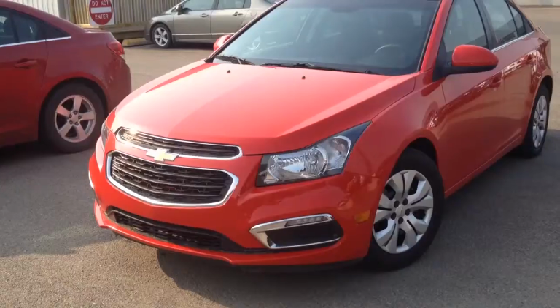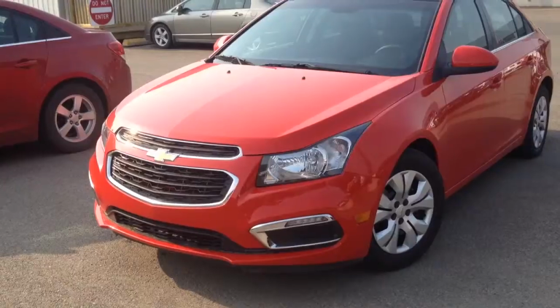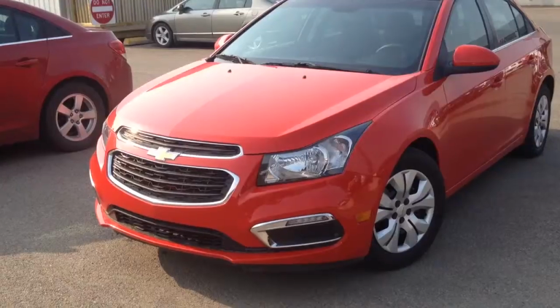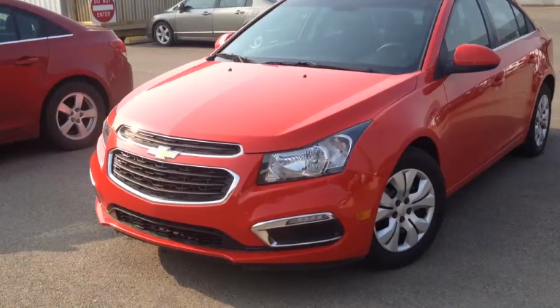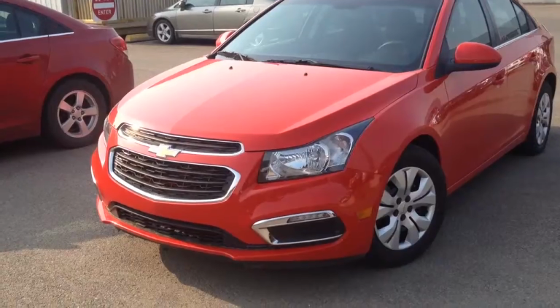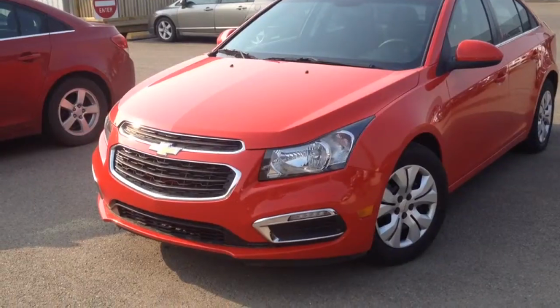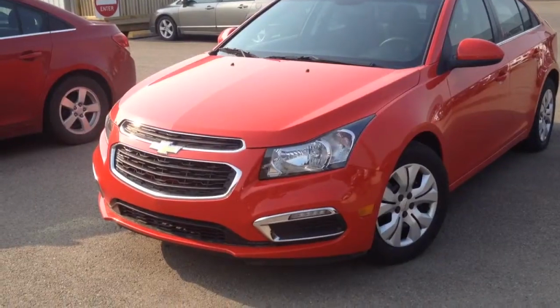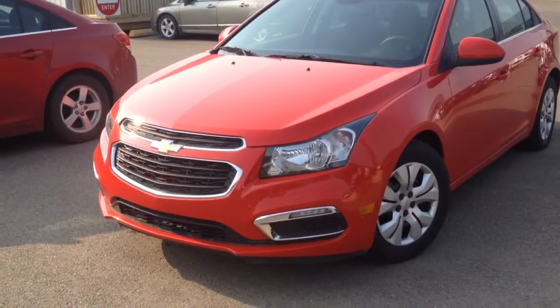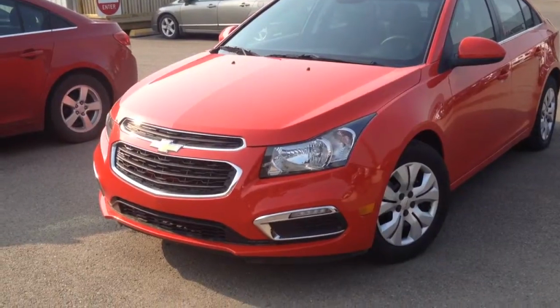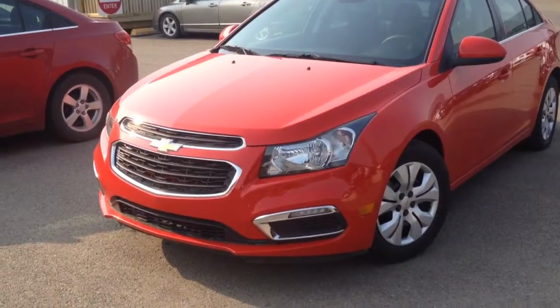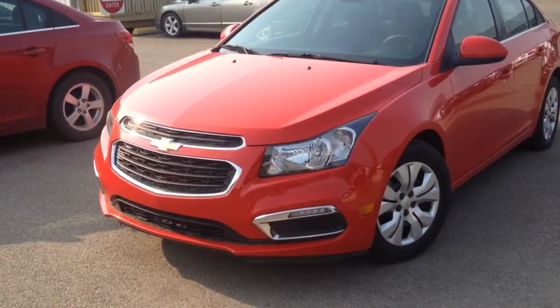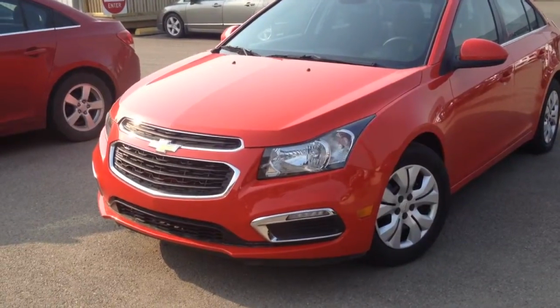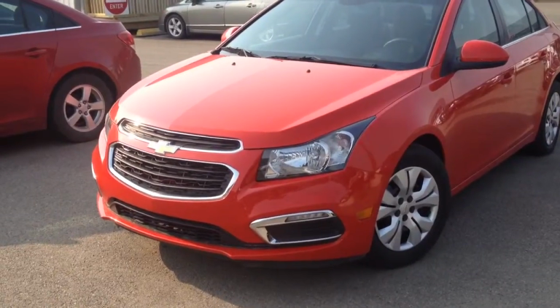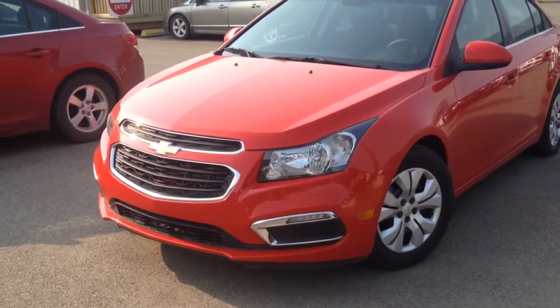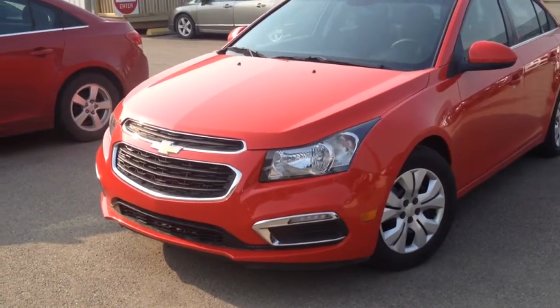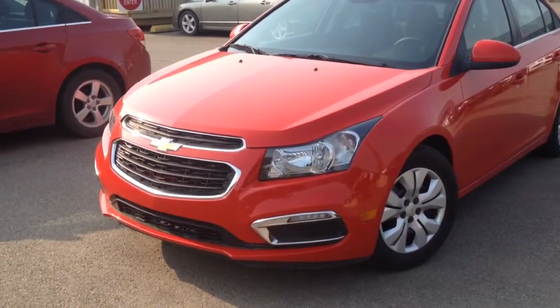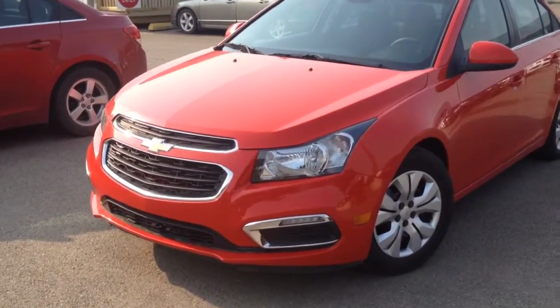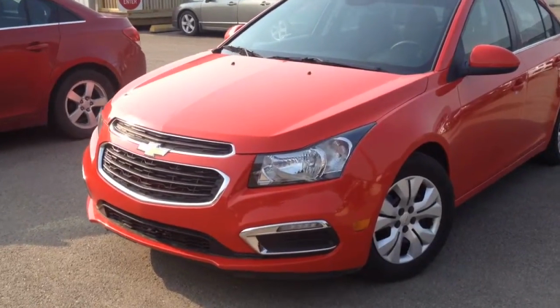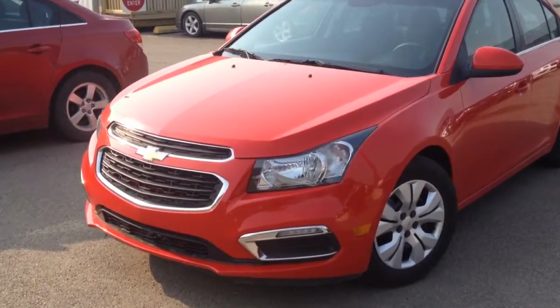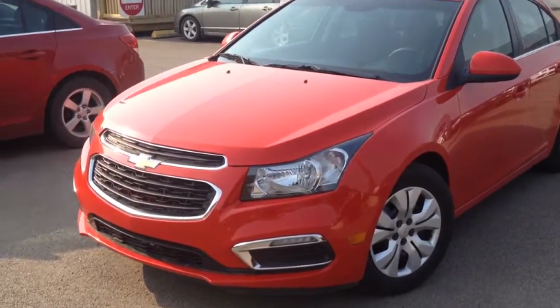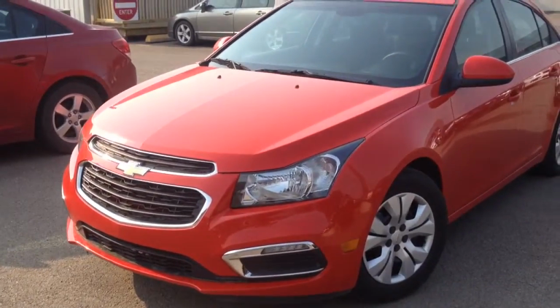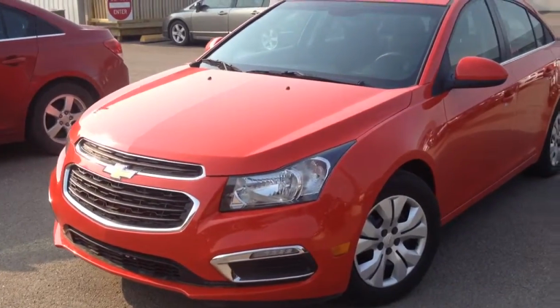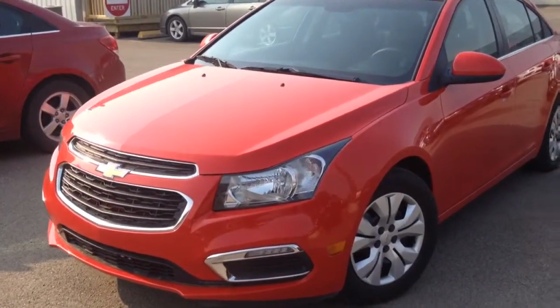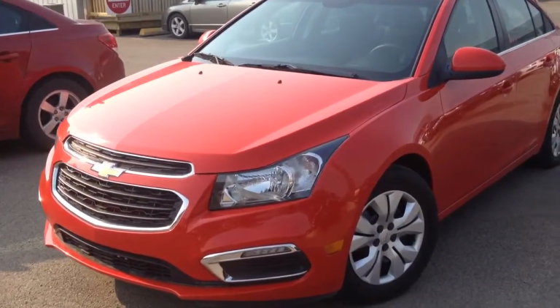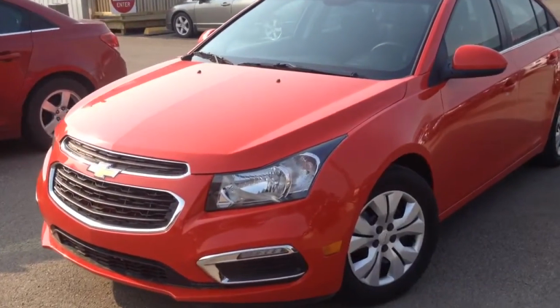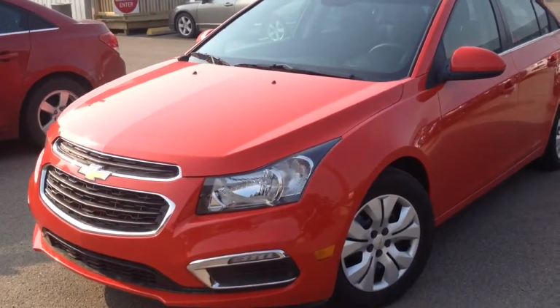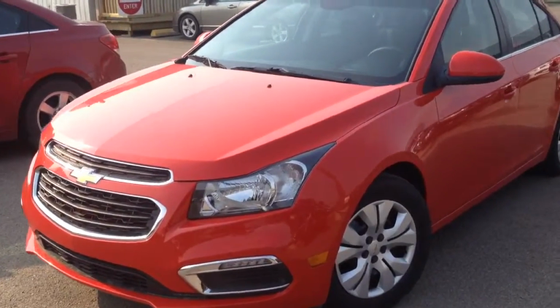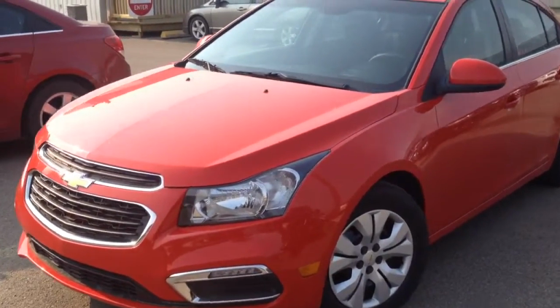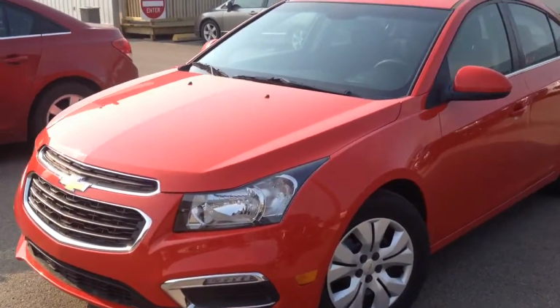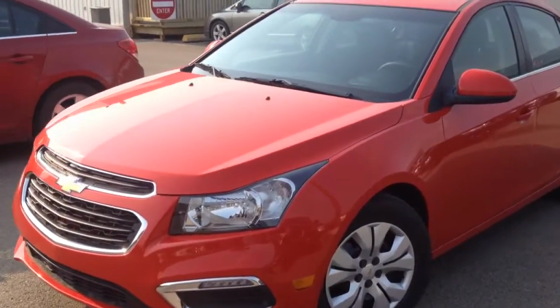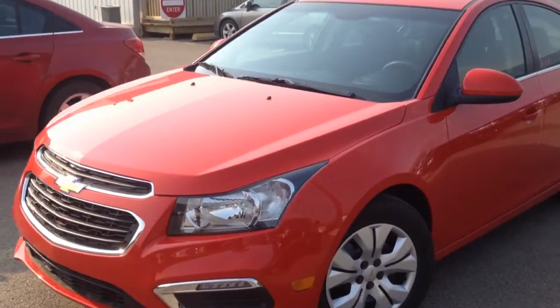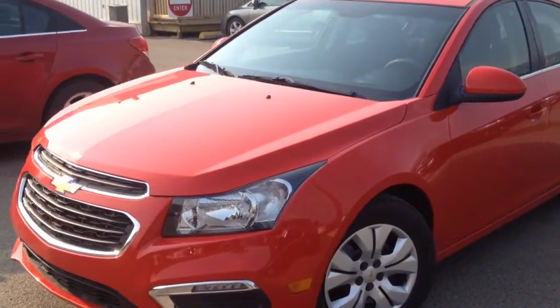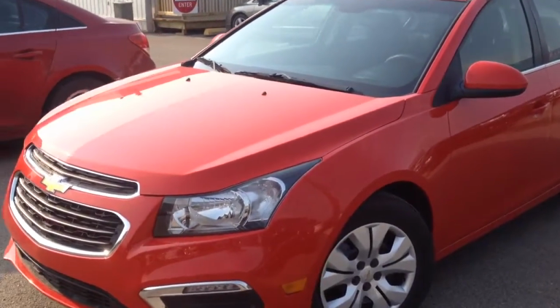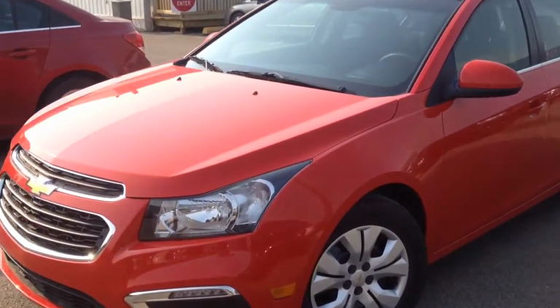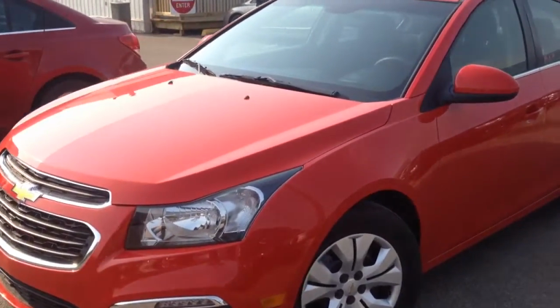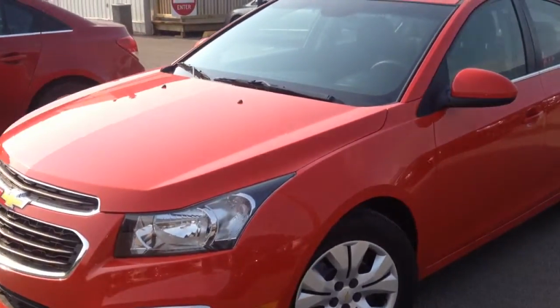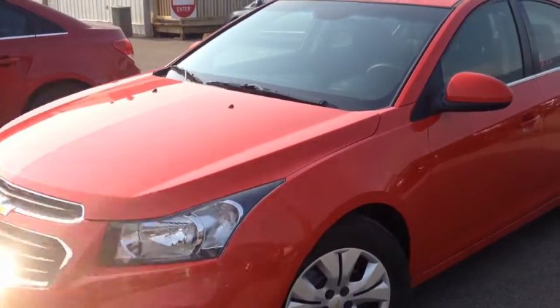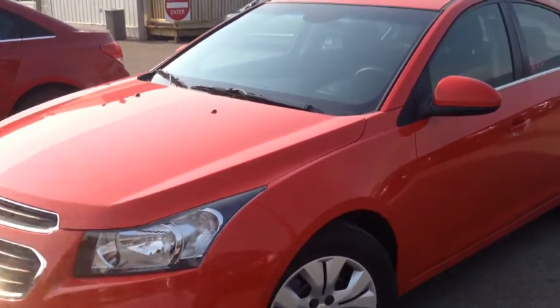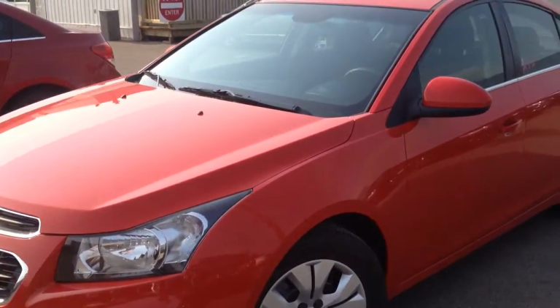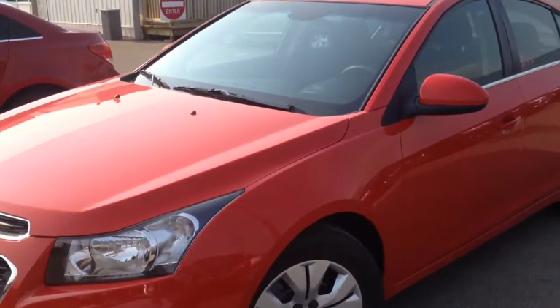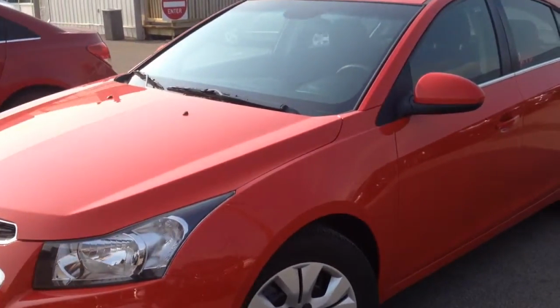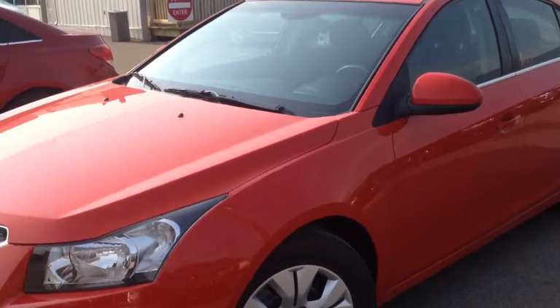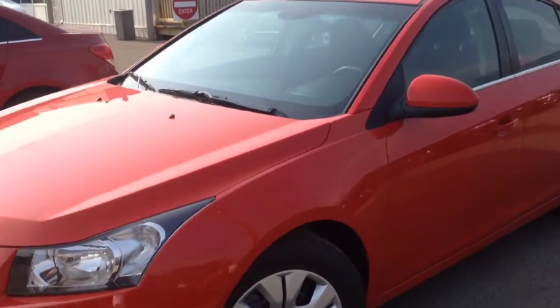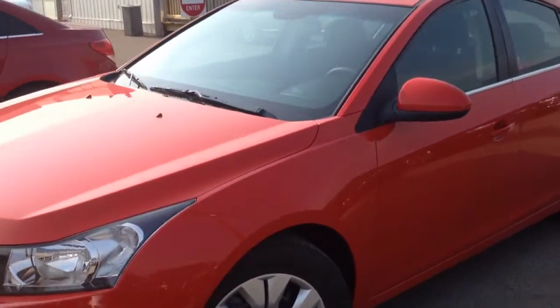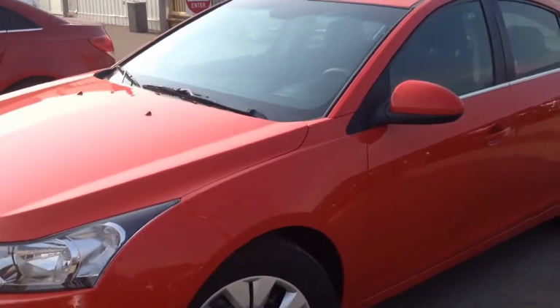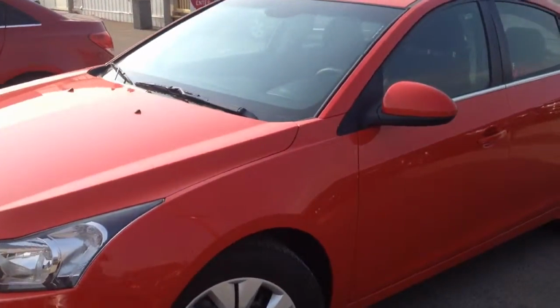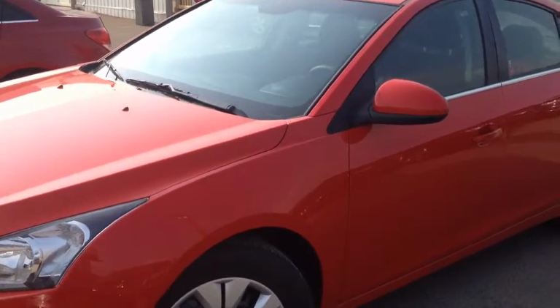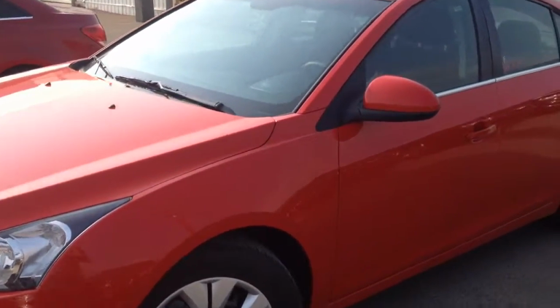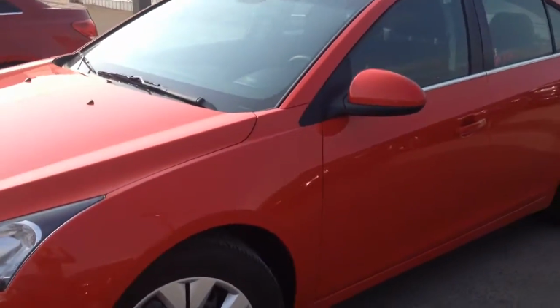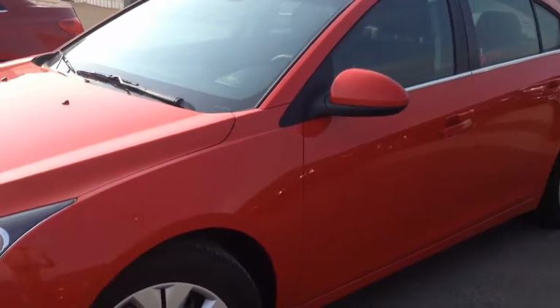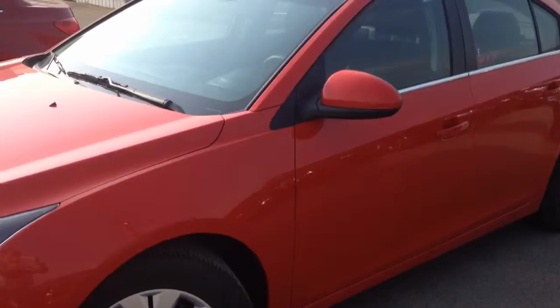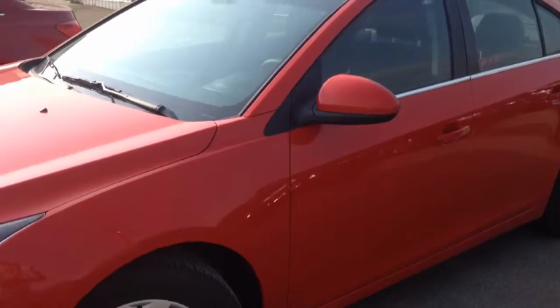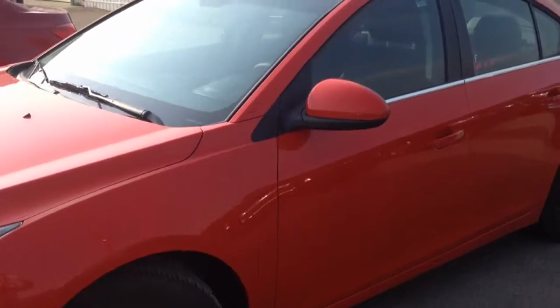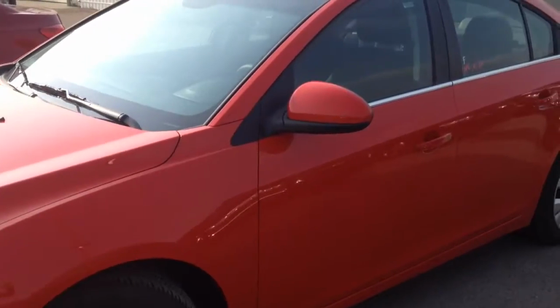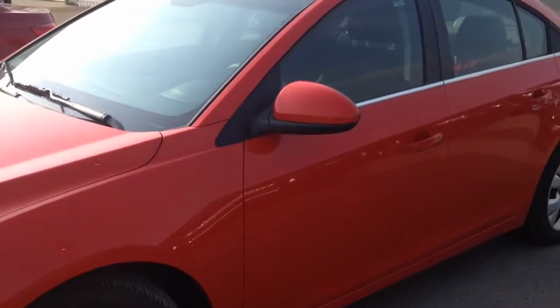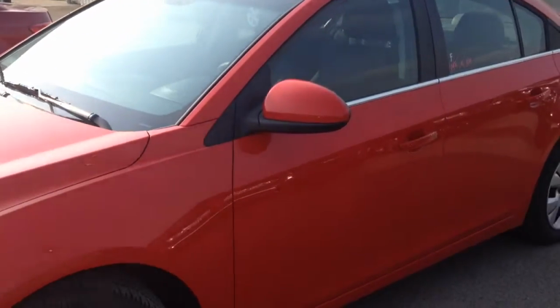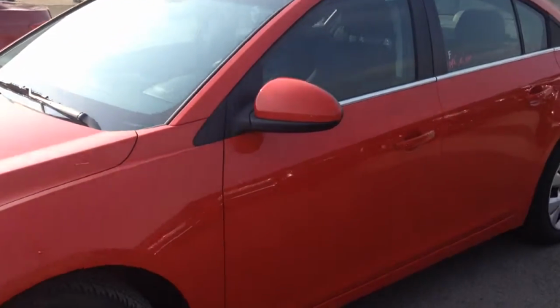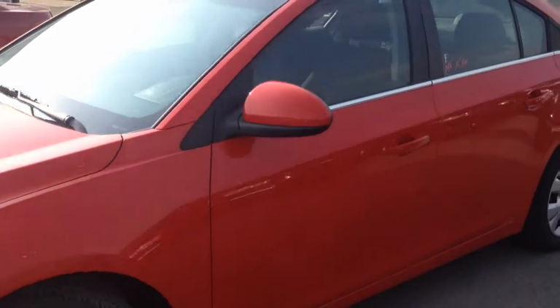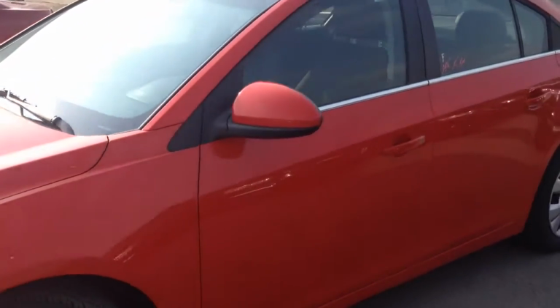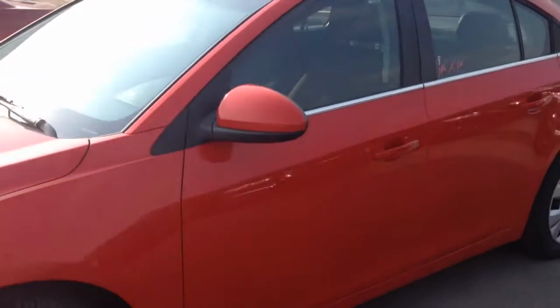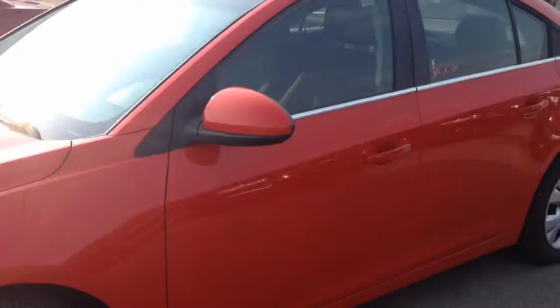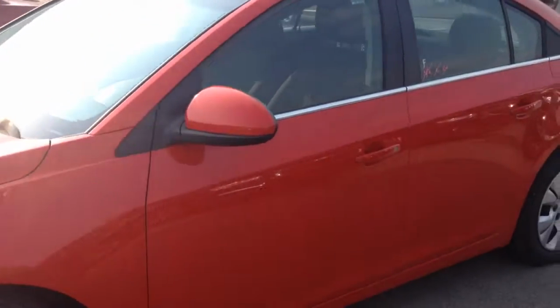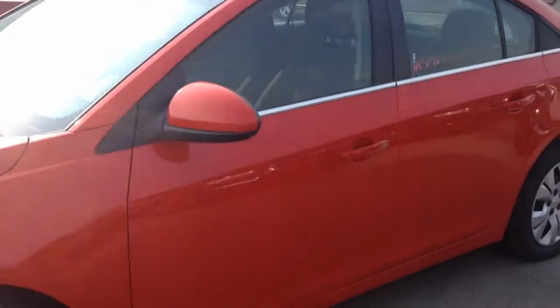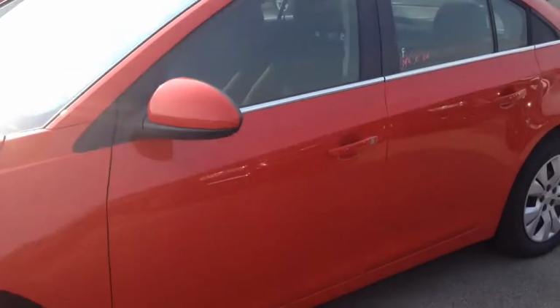Welcome to Davis Chevrolet. This is a used 2015 Chevrolet Cruze in the color red.